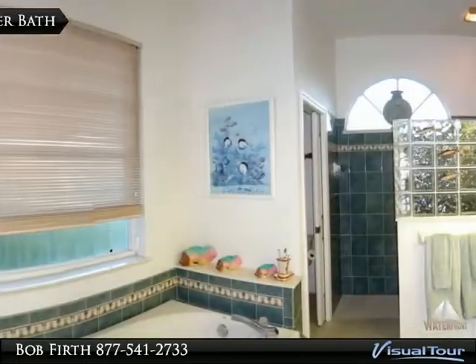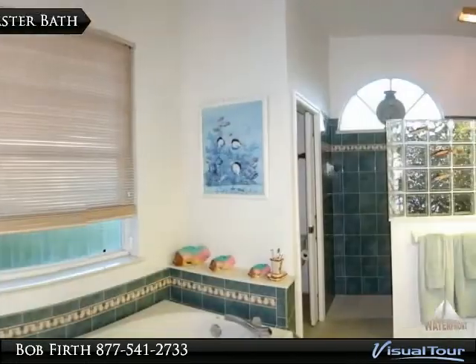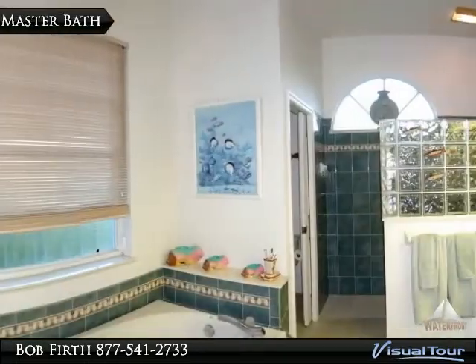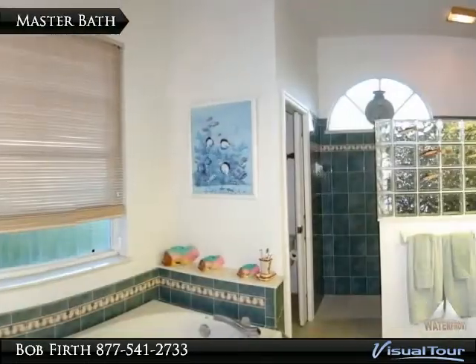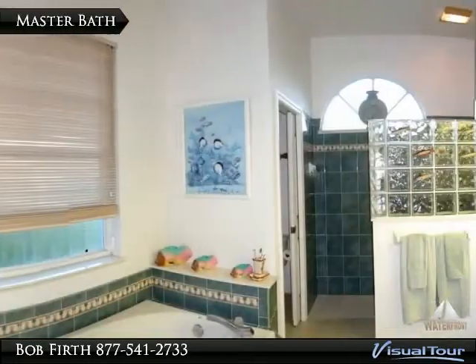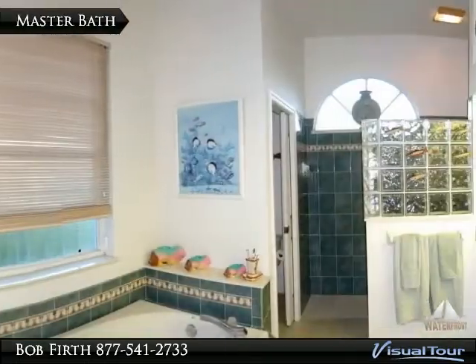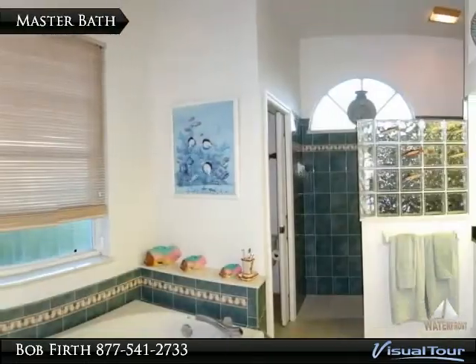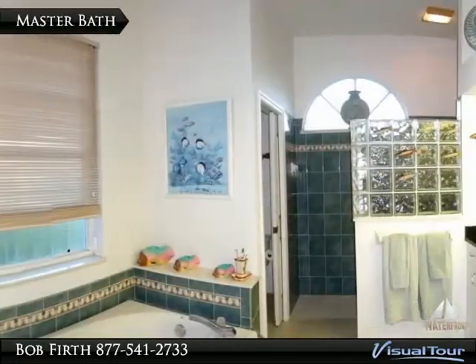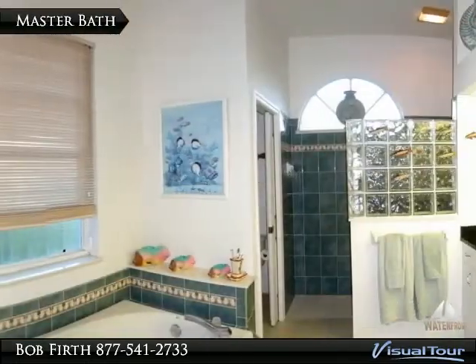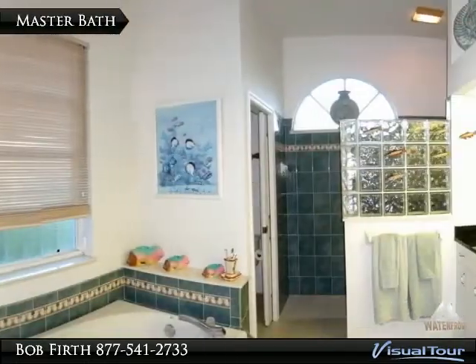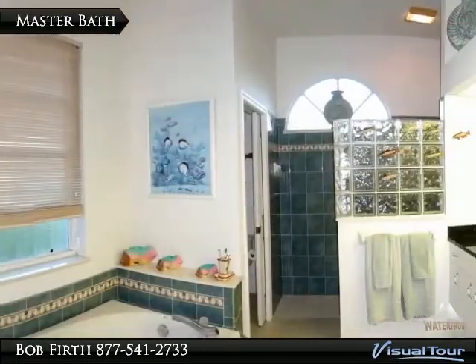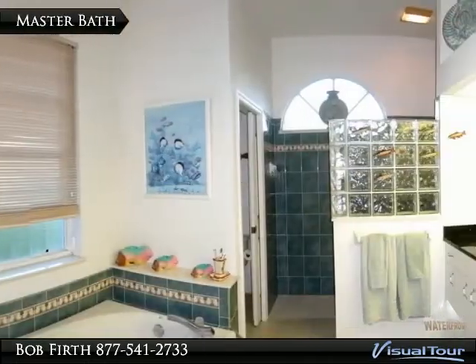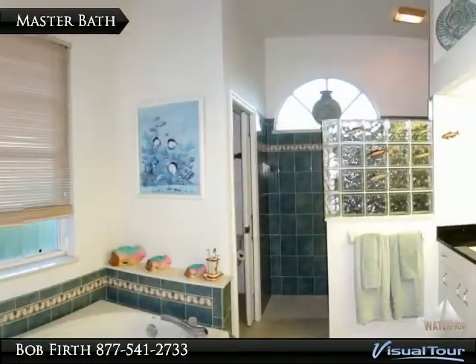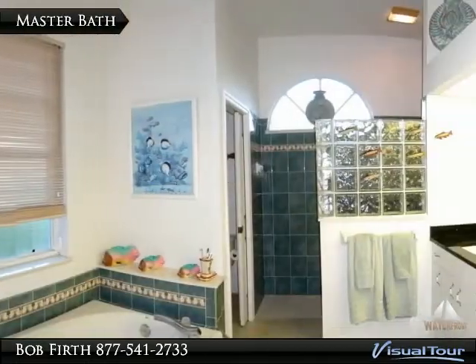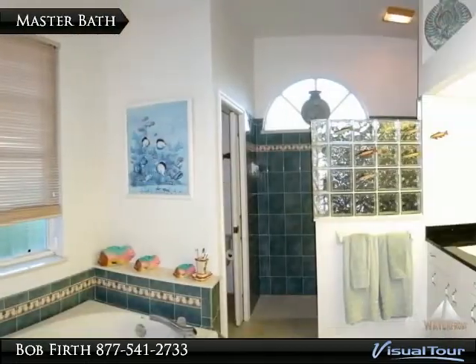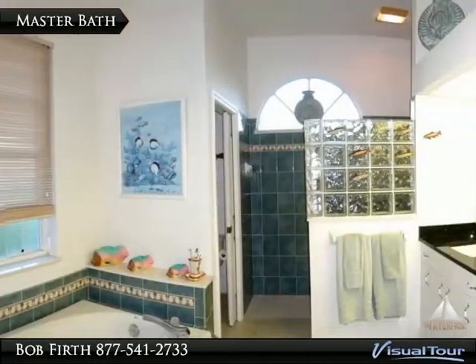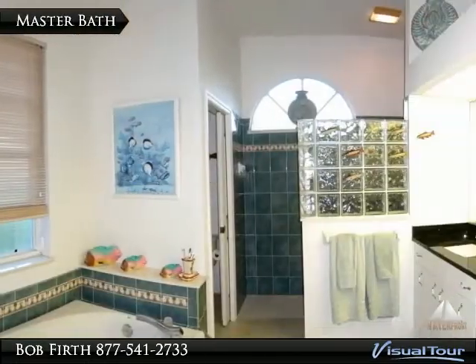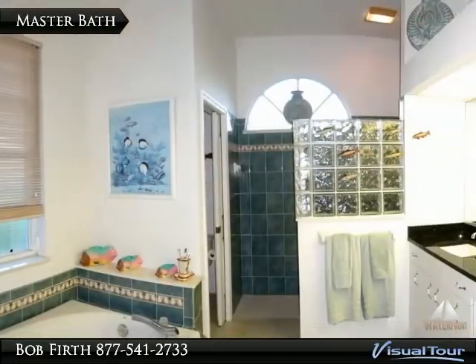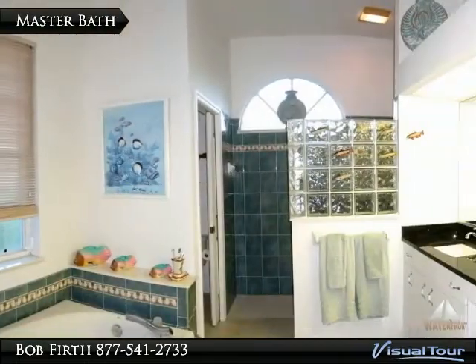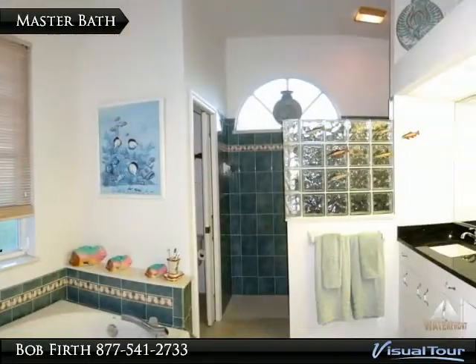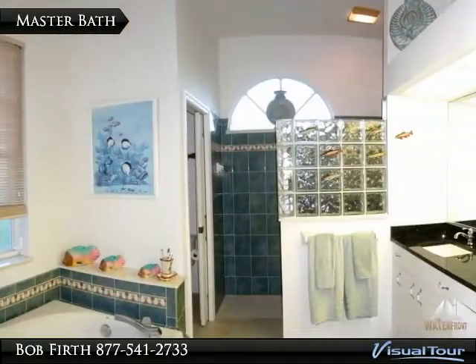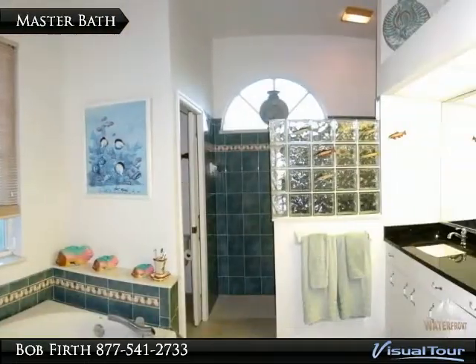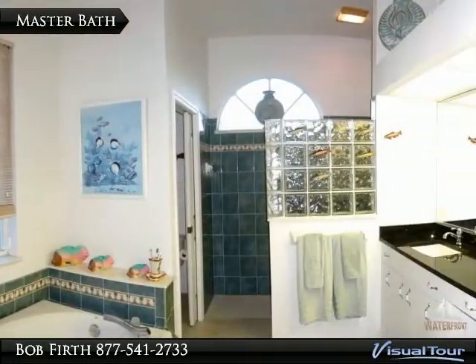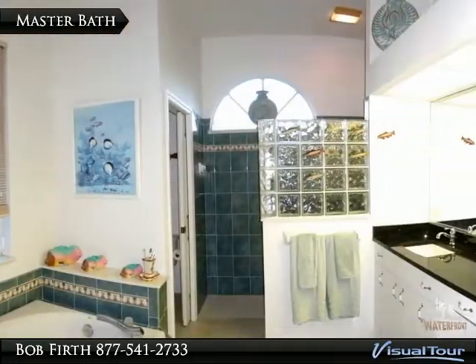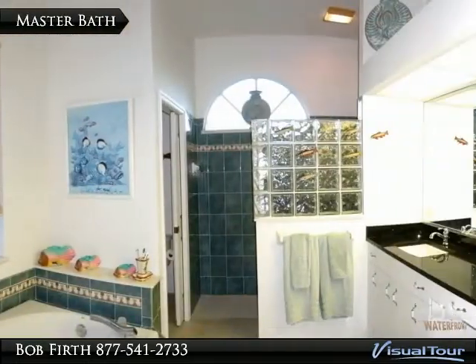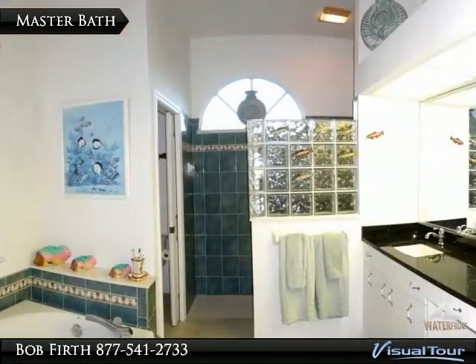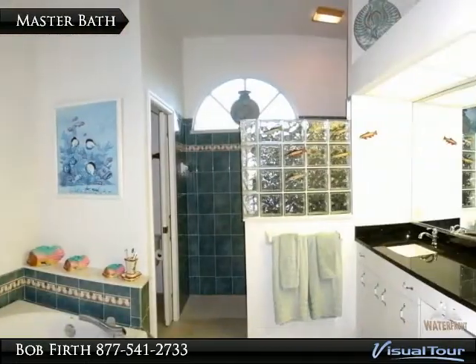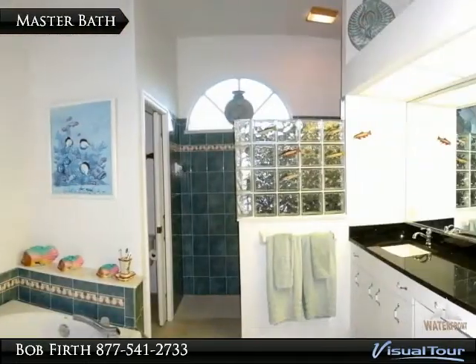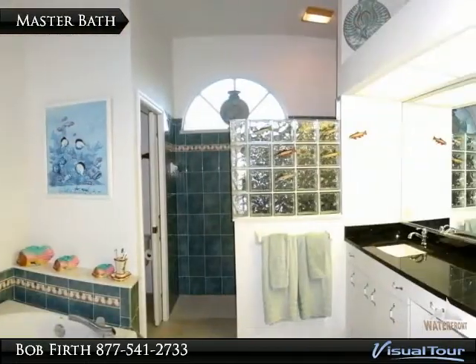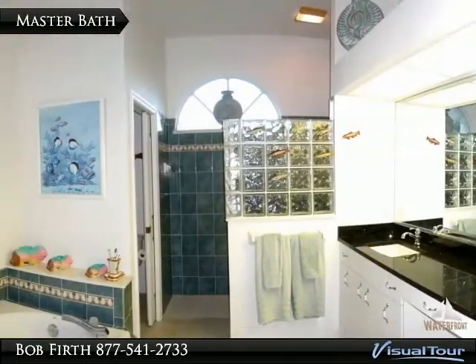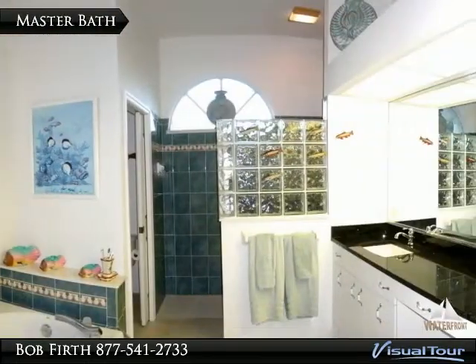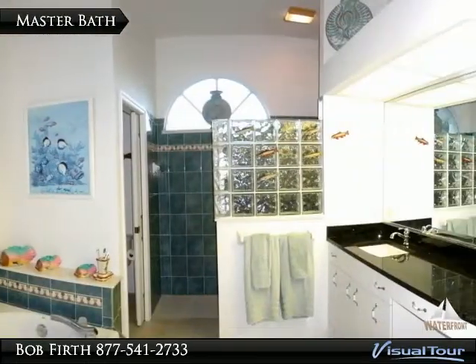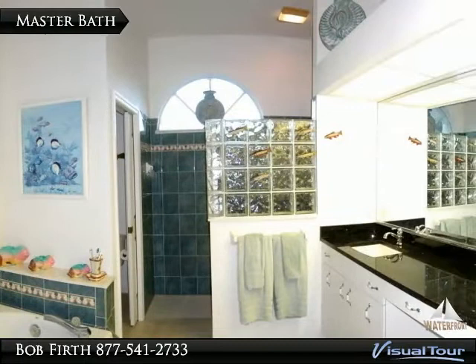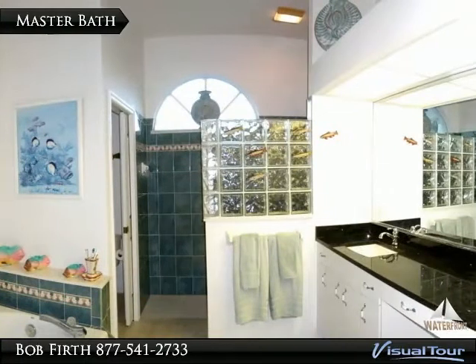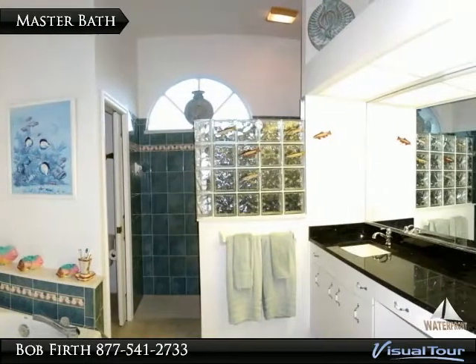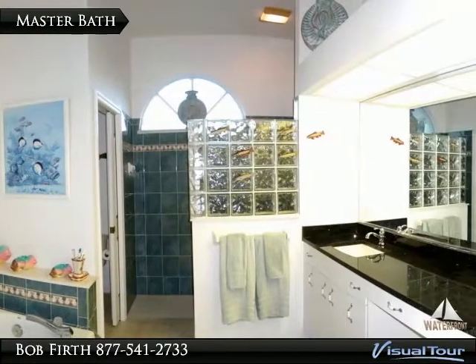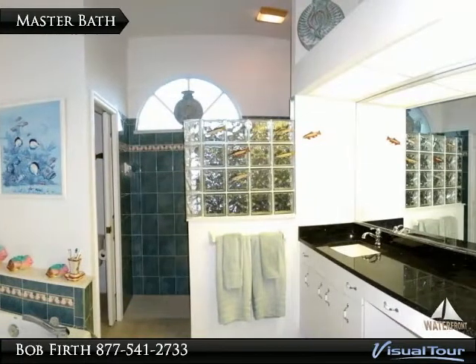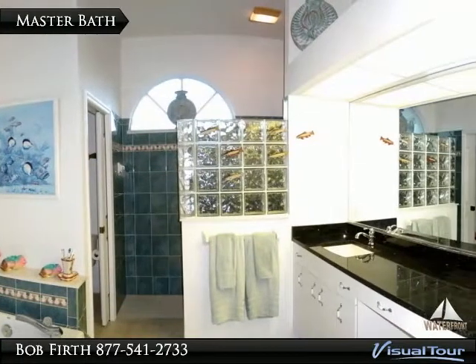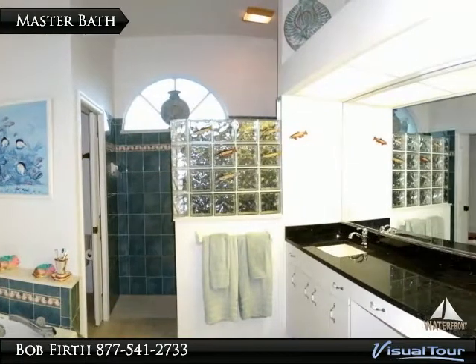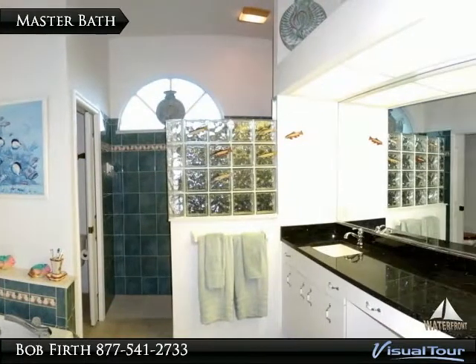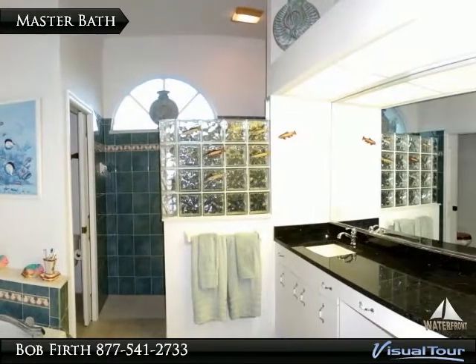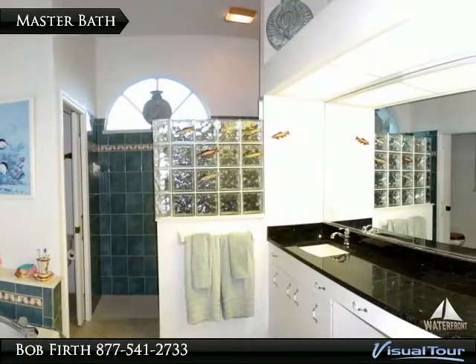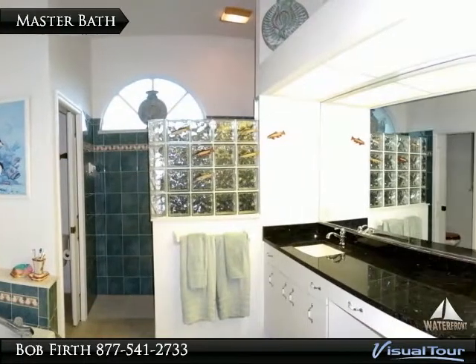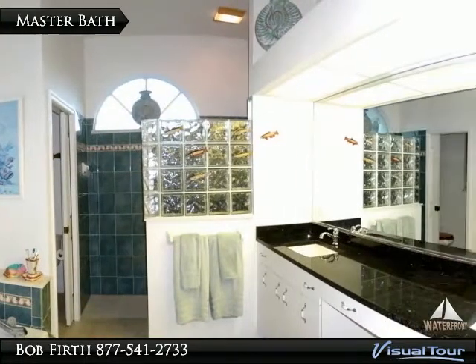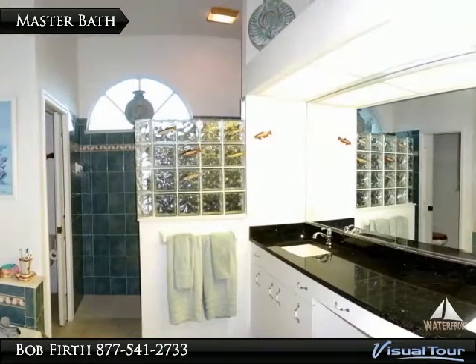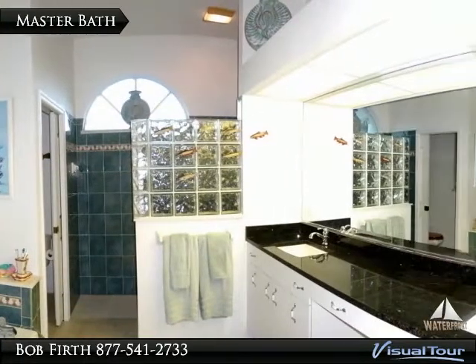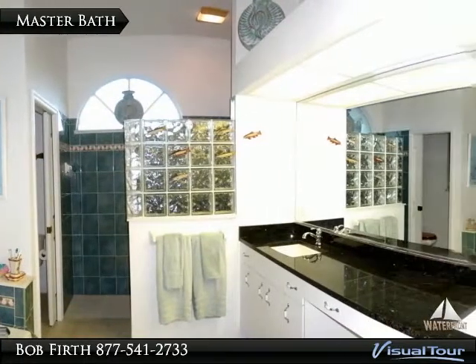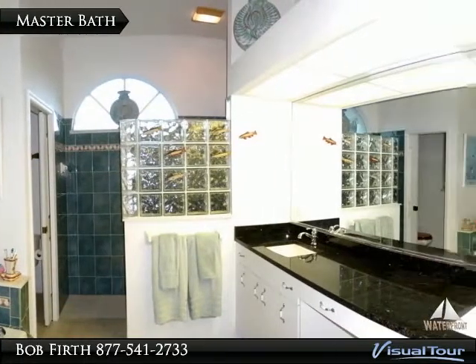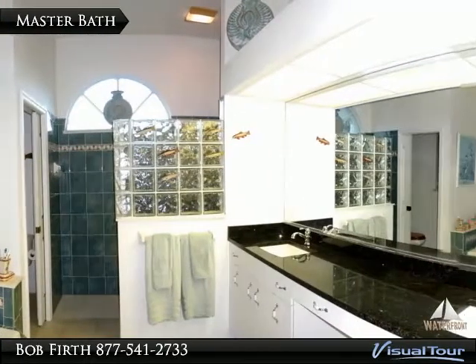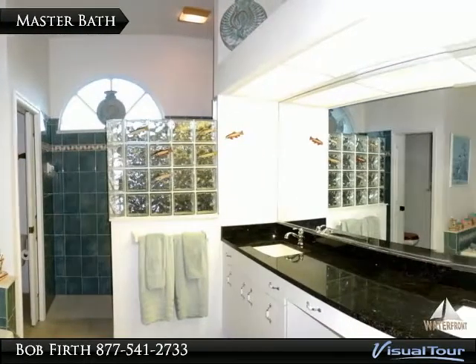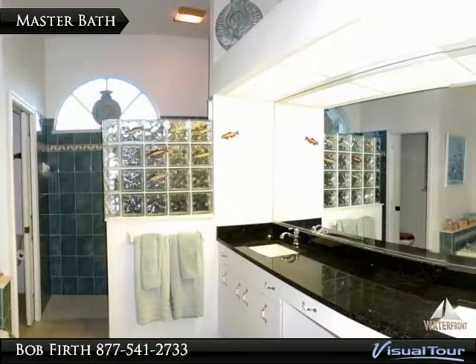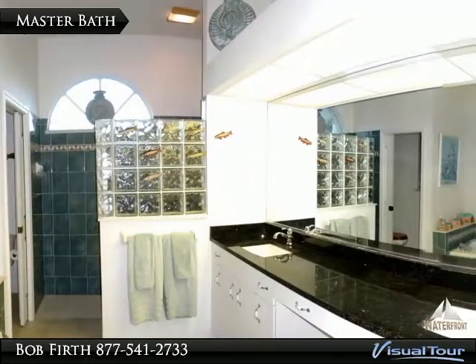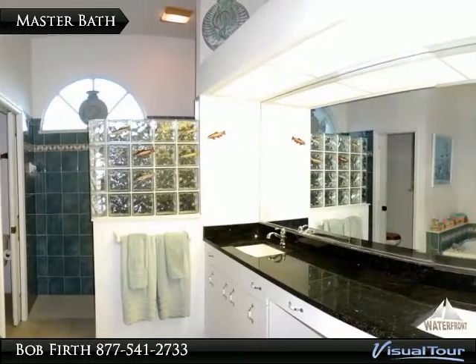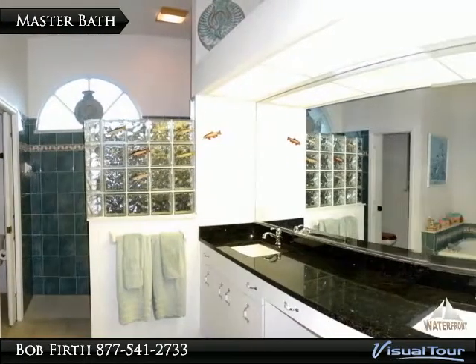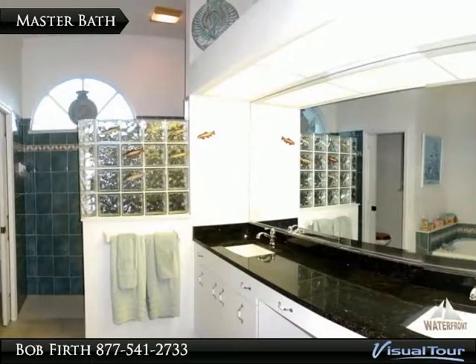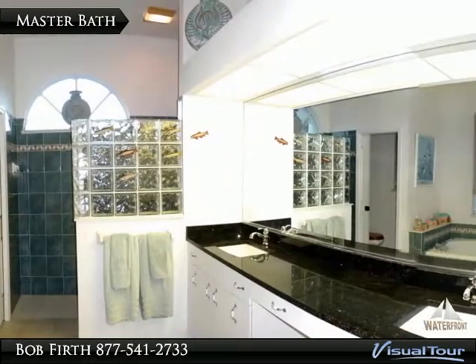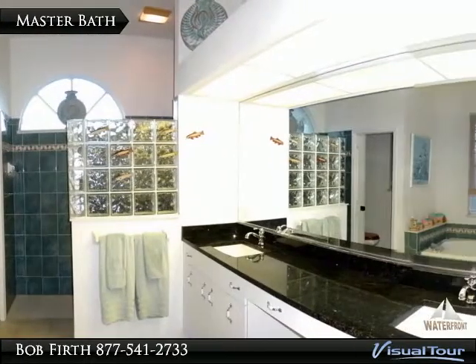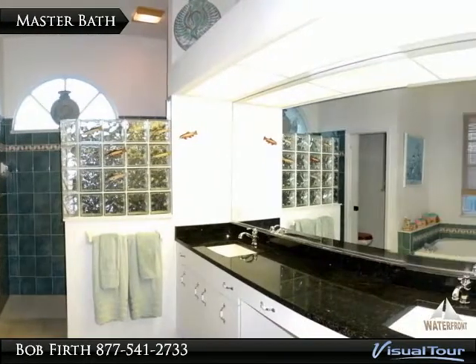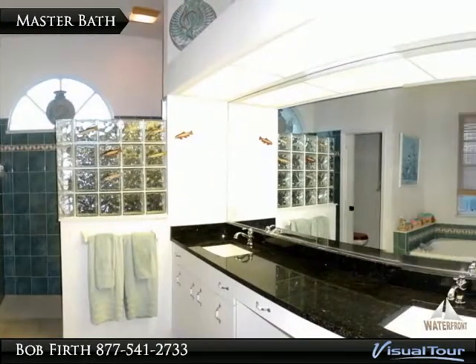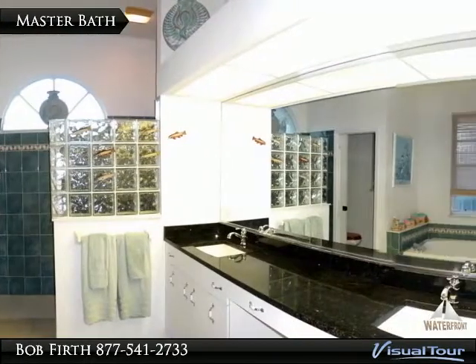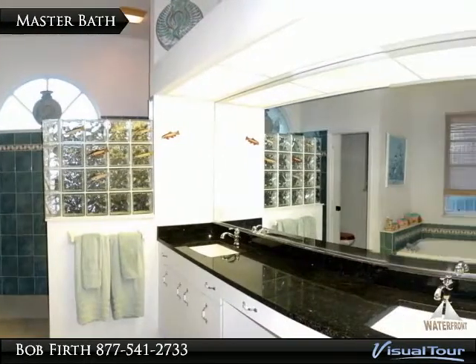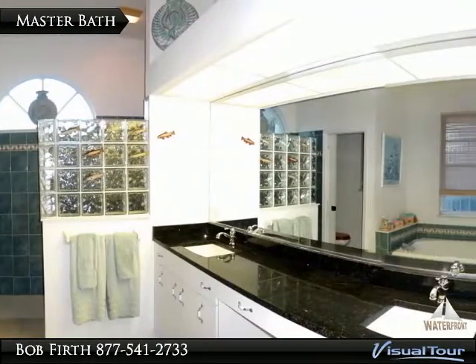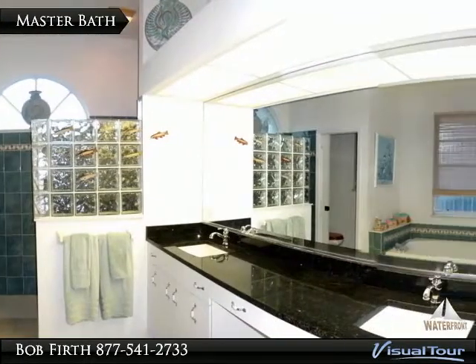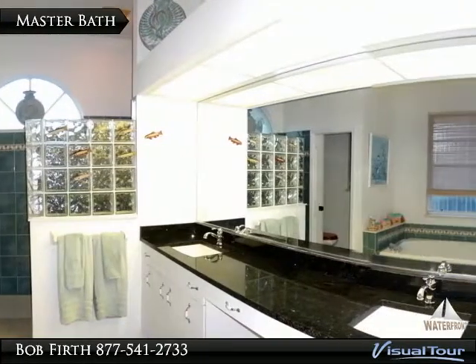The master bath has granite countertops, designer sinks and faucets, plus a soaker tub and walk-in shower.